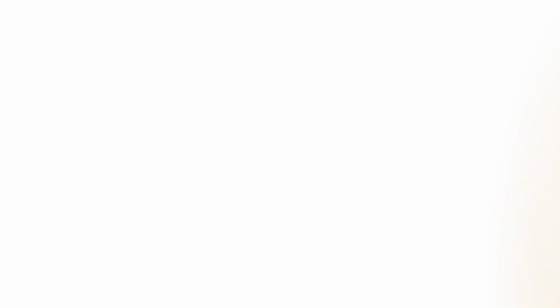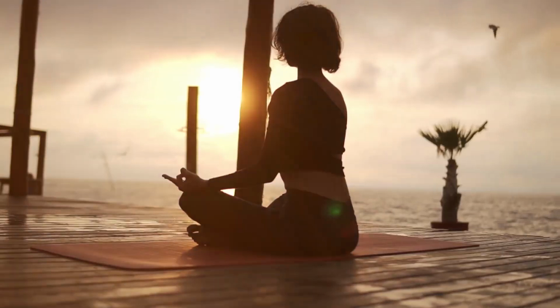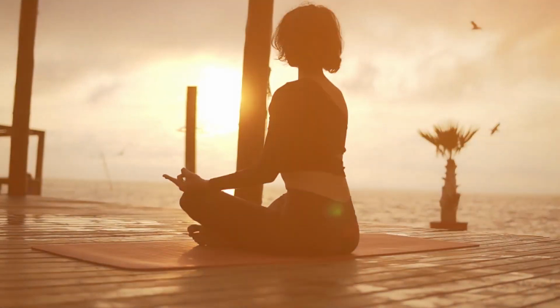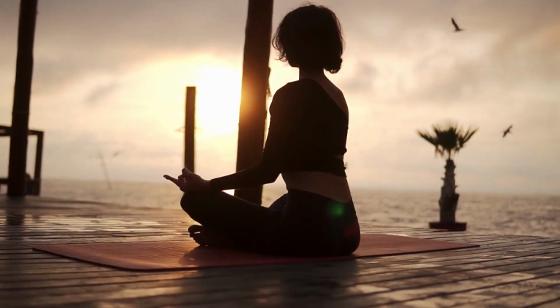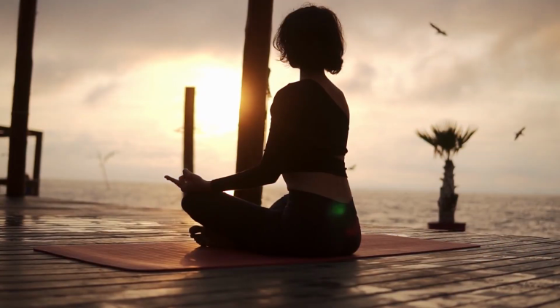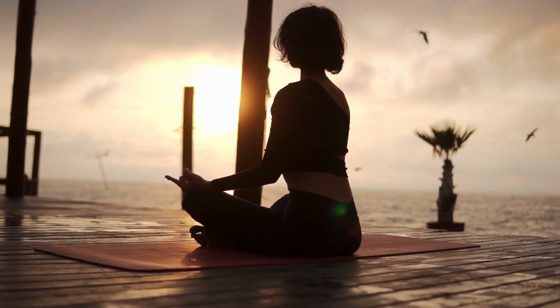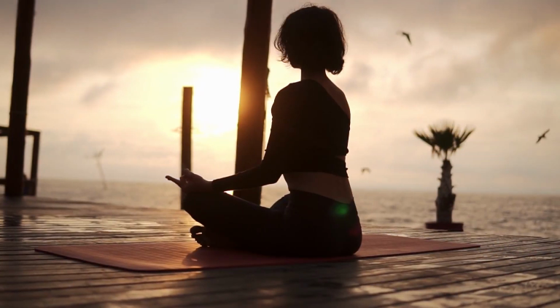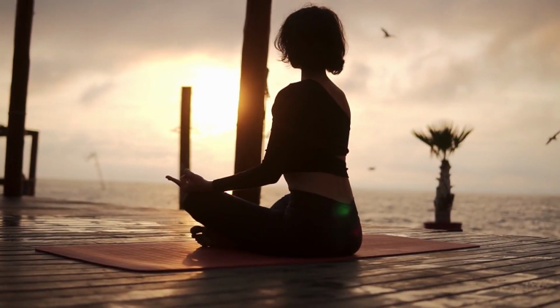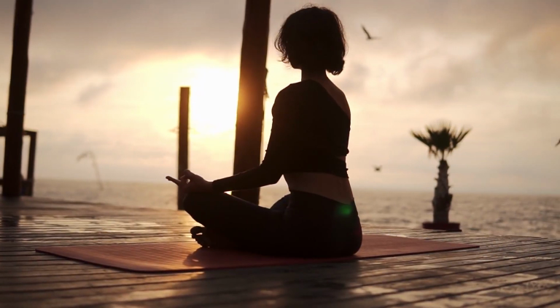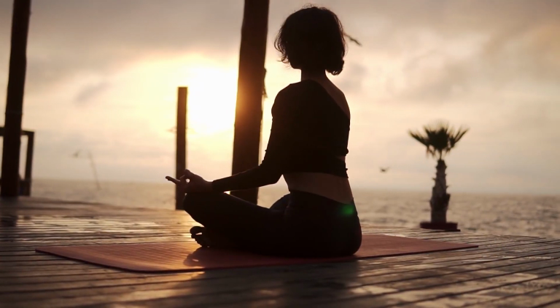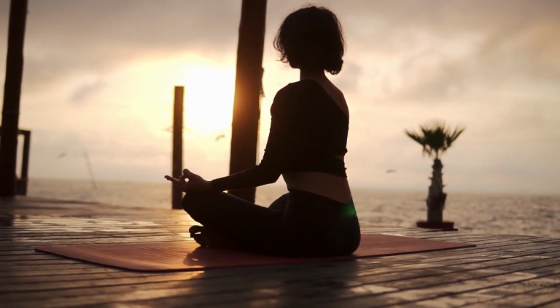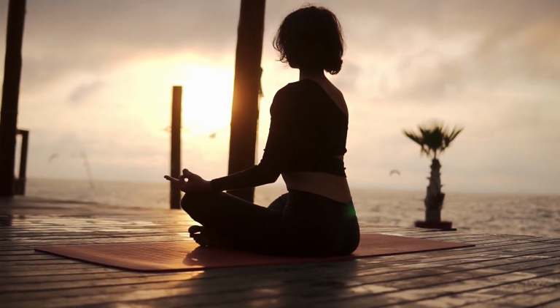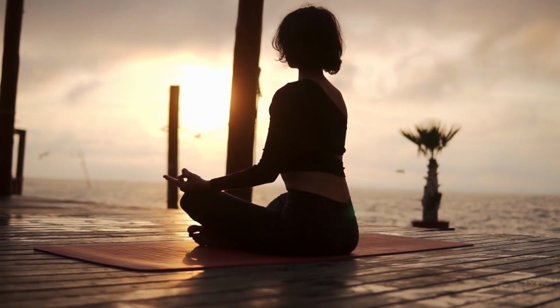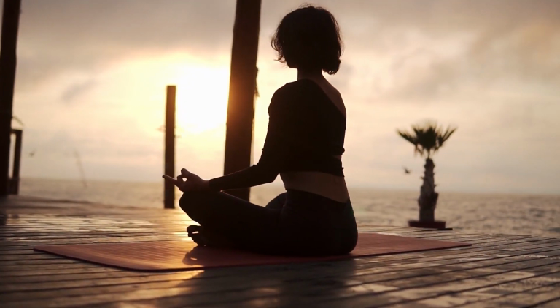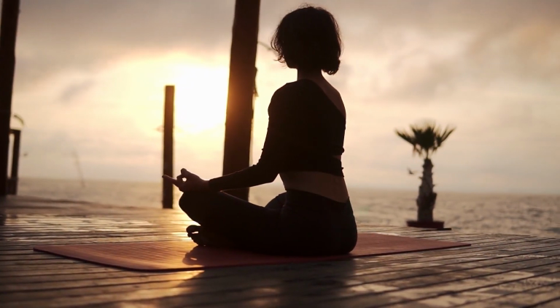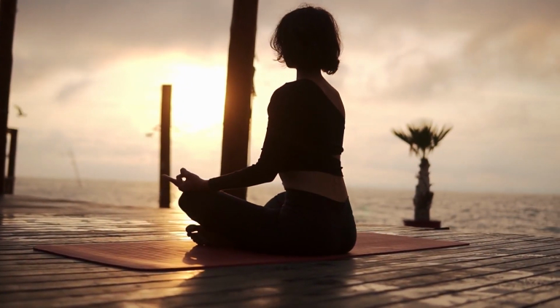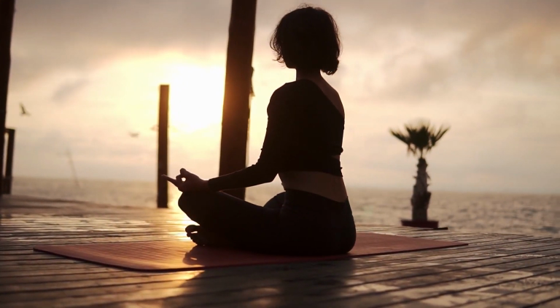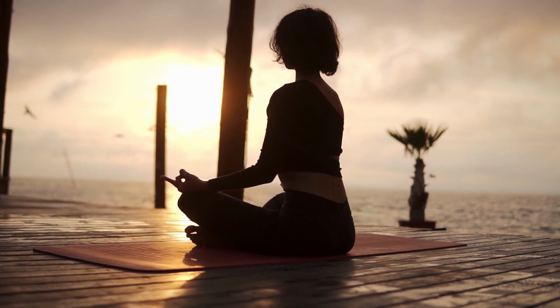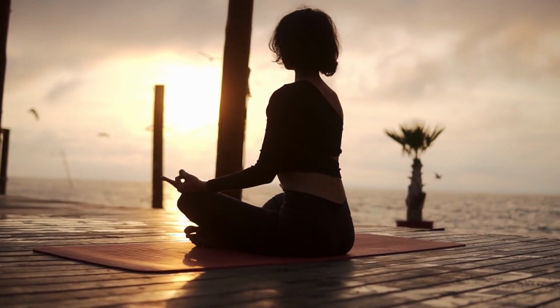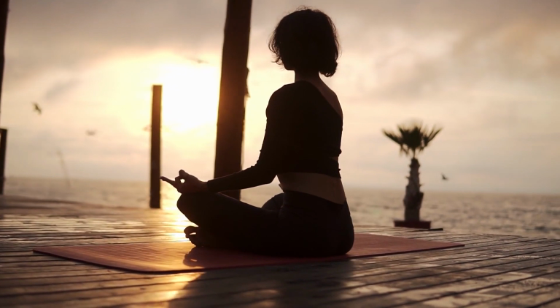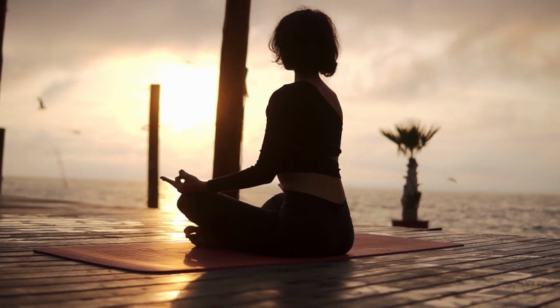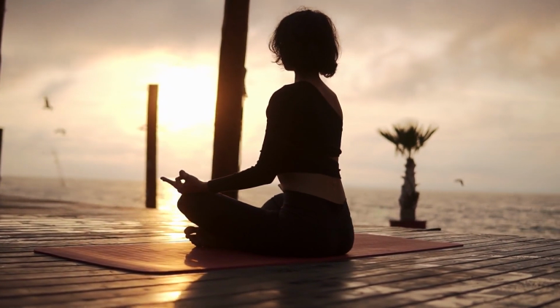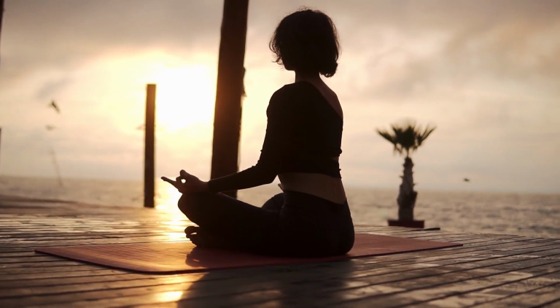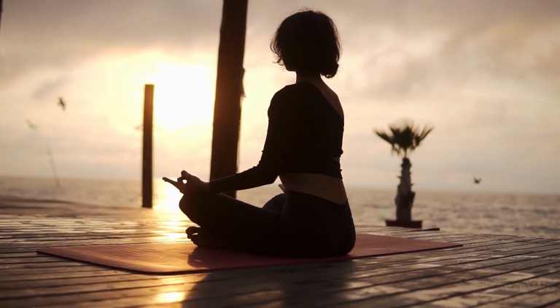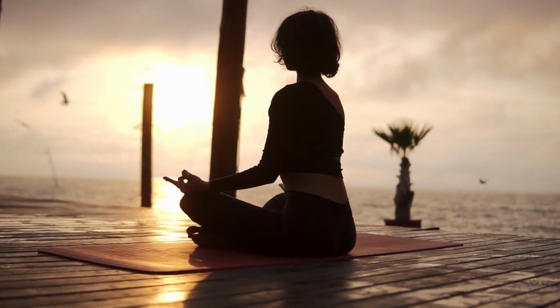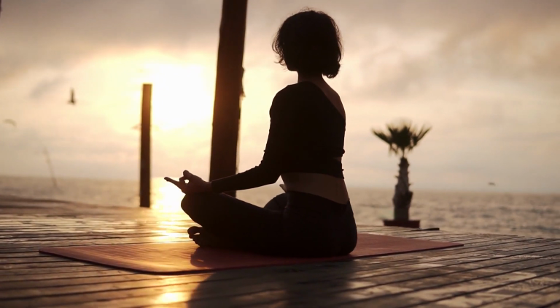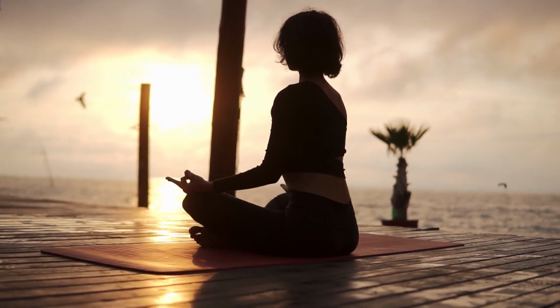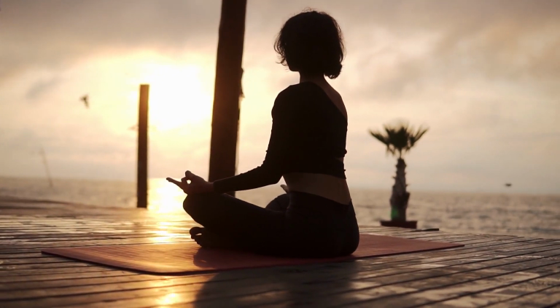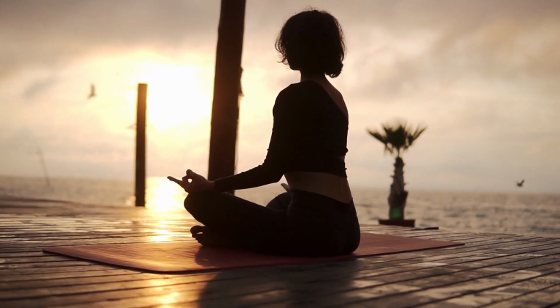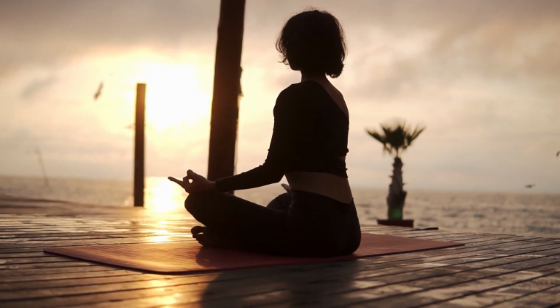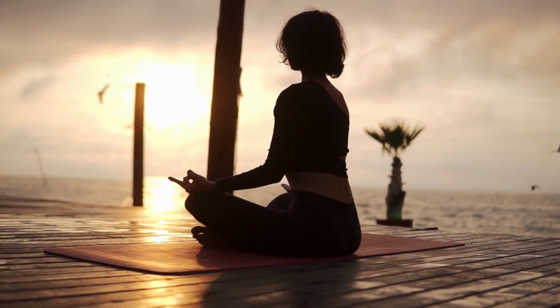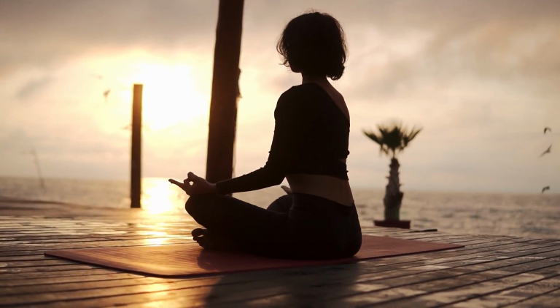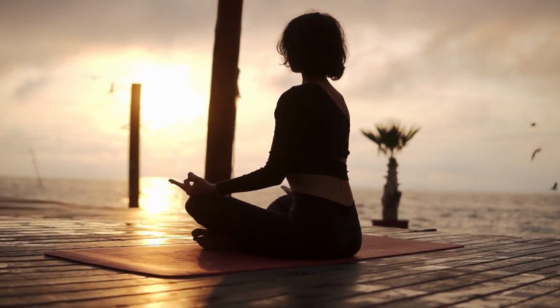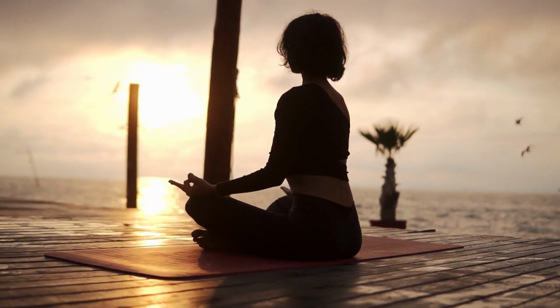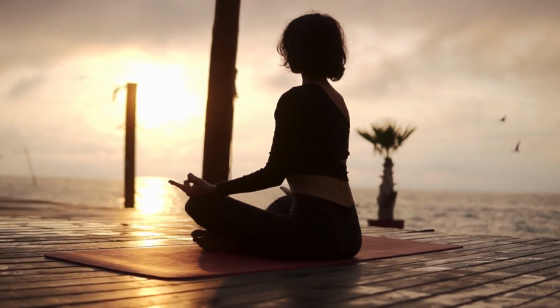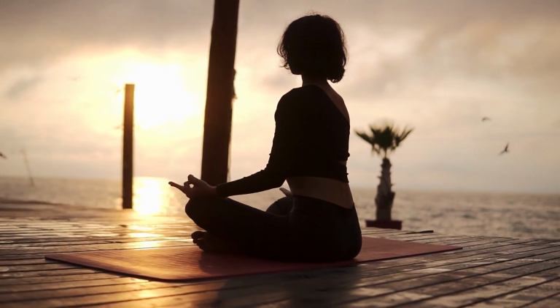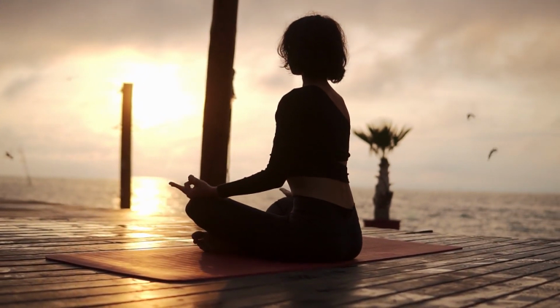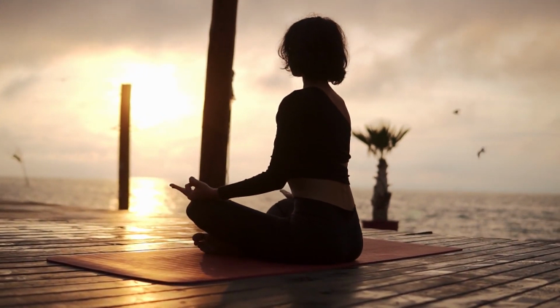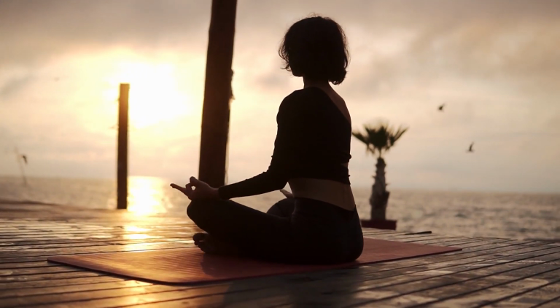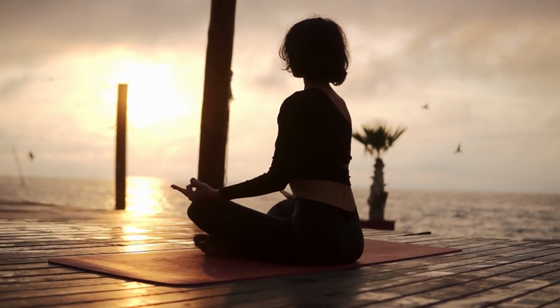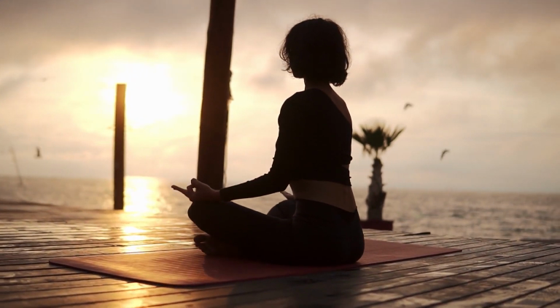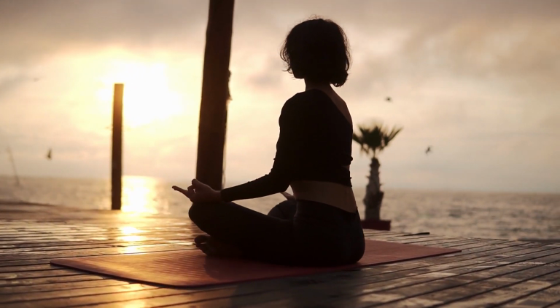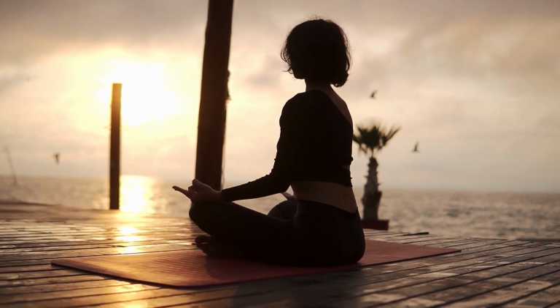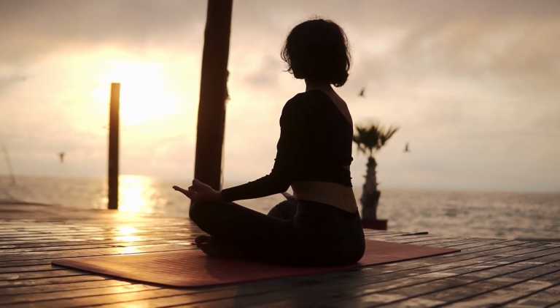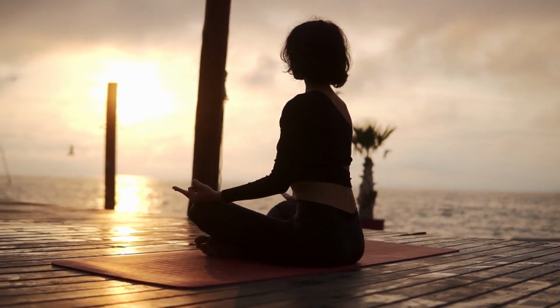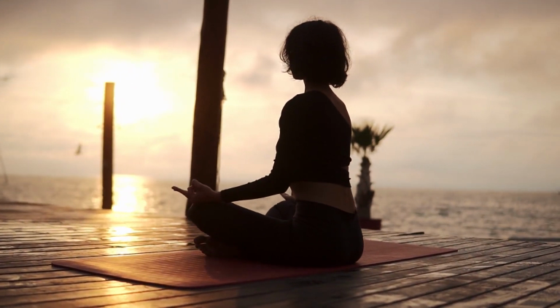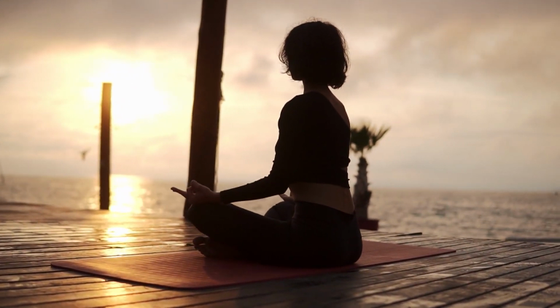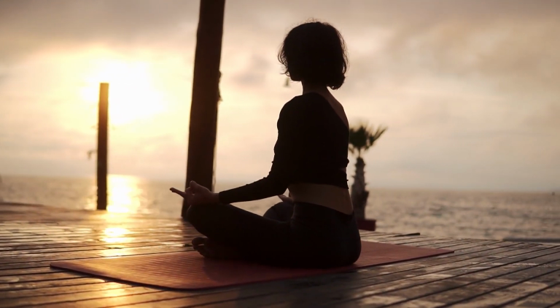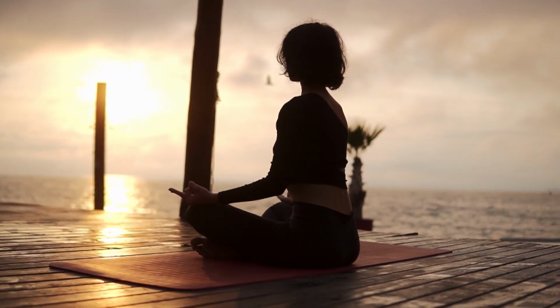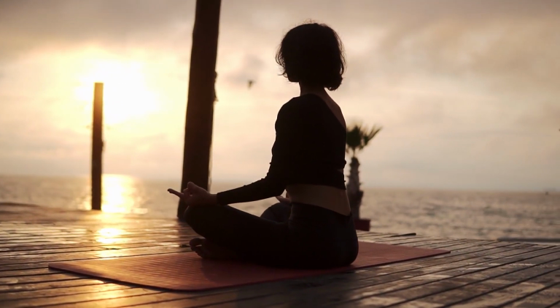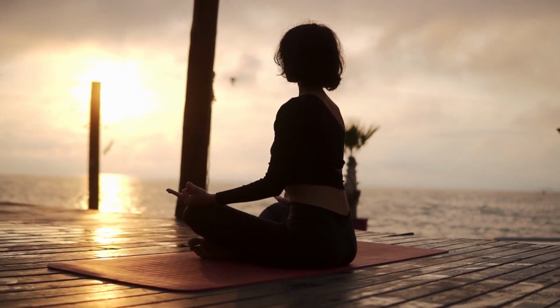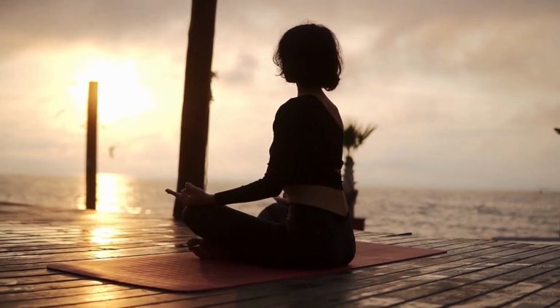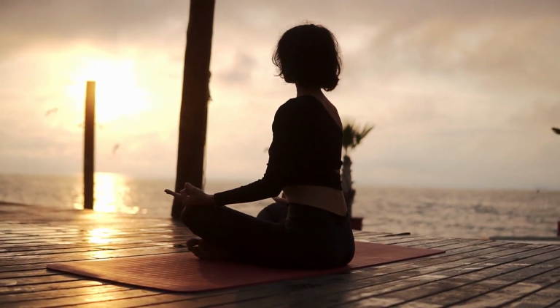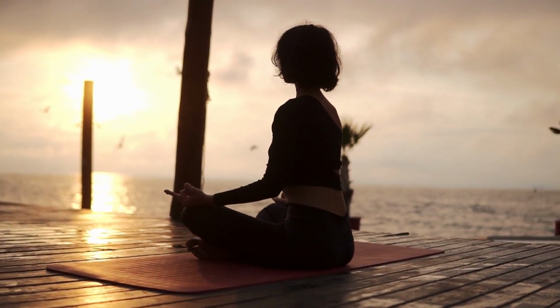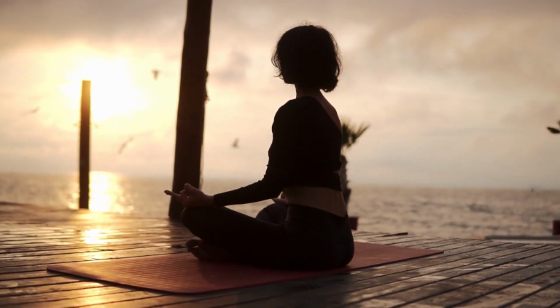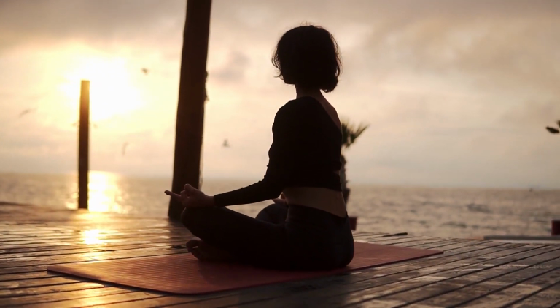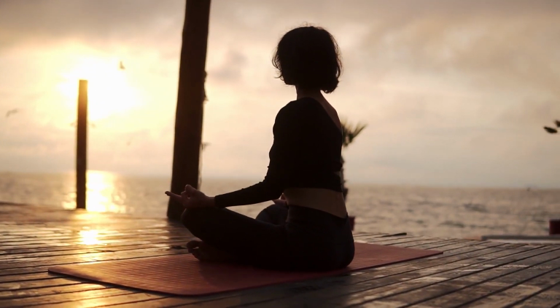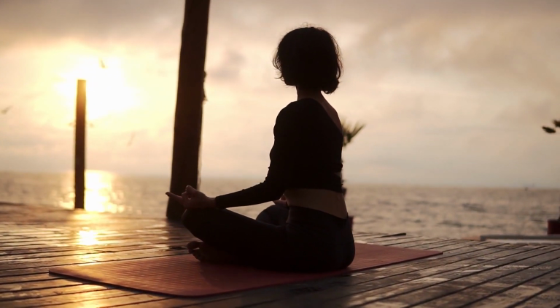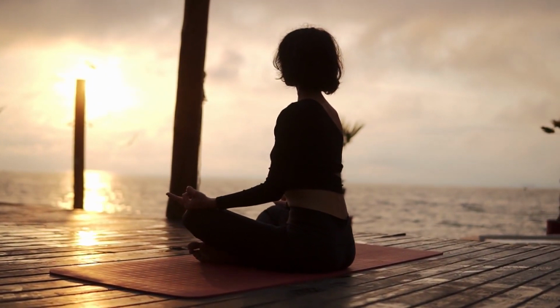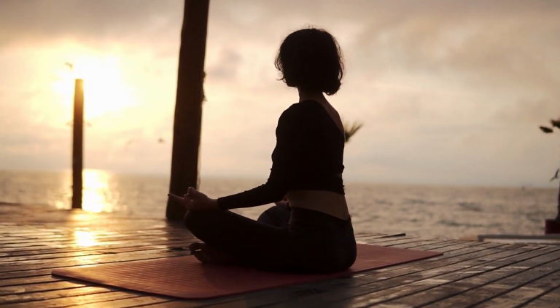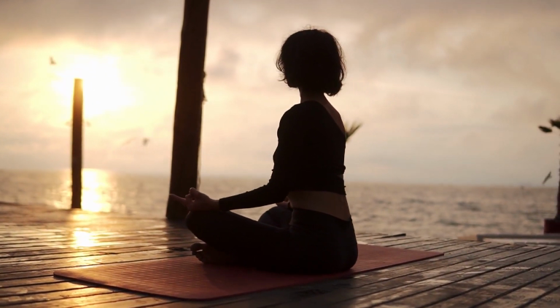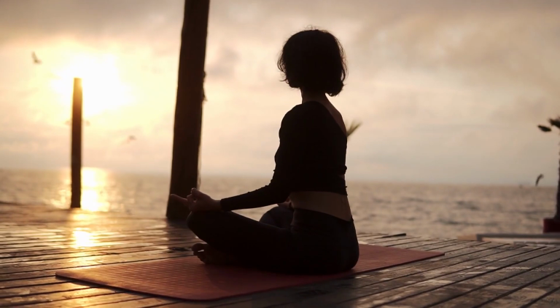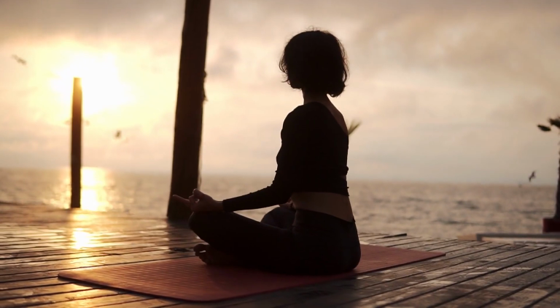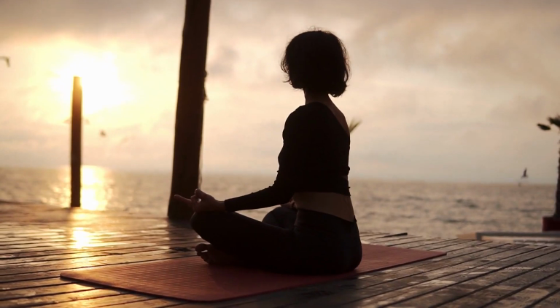There are some incredible studies on meditation and the power of it to help normalize immune function. It's amazing.